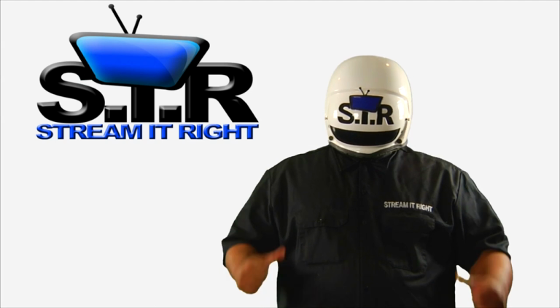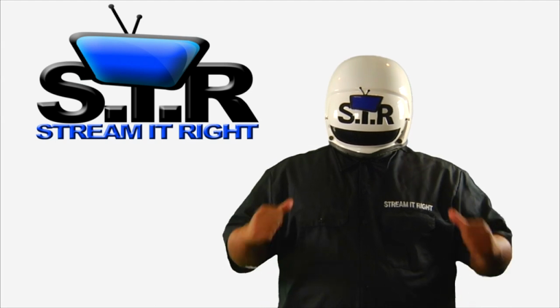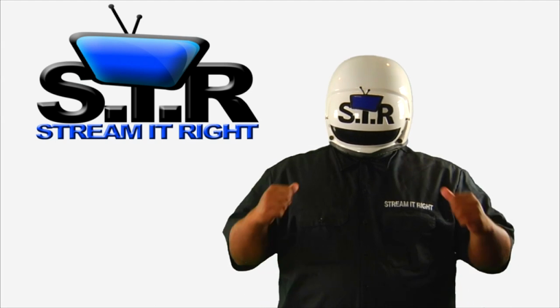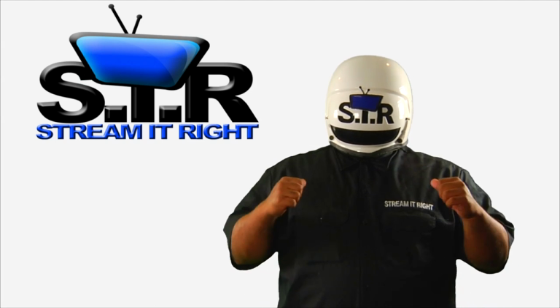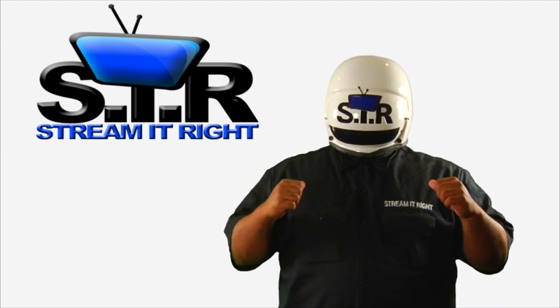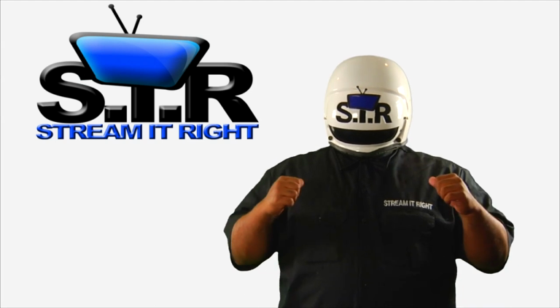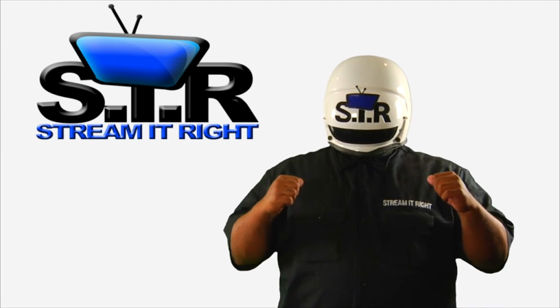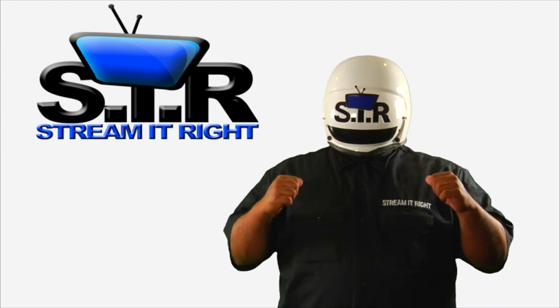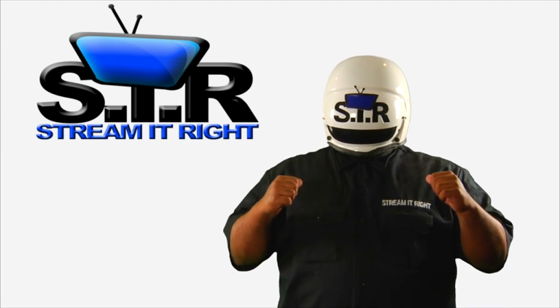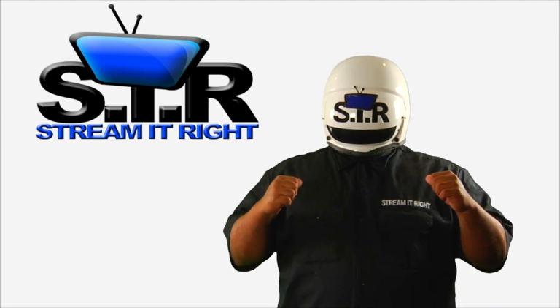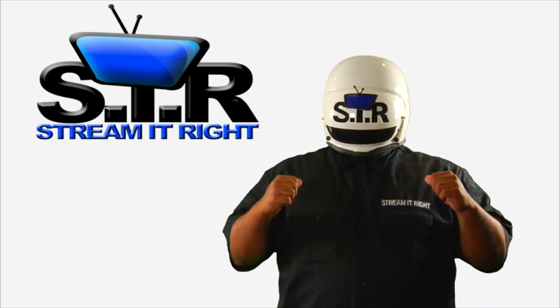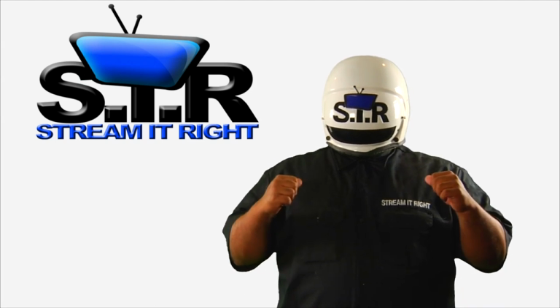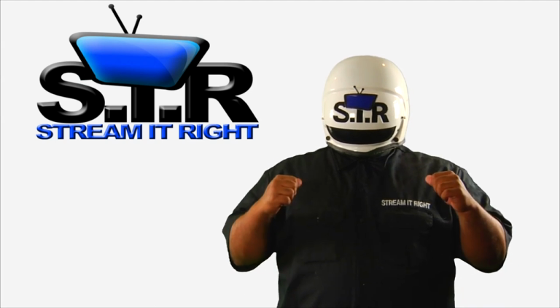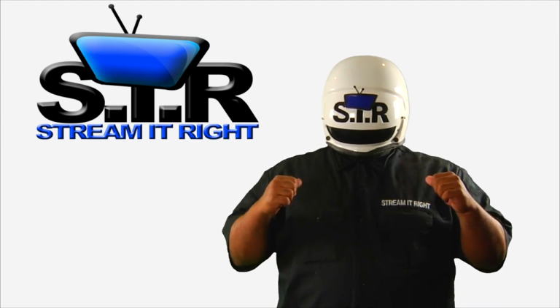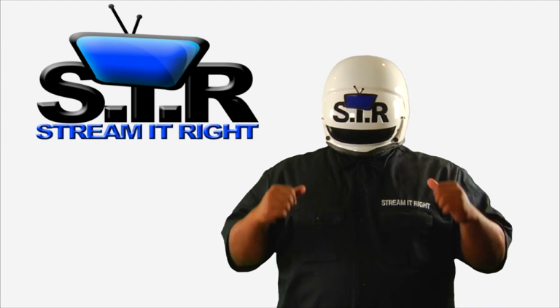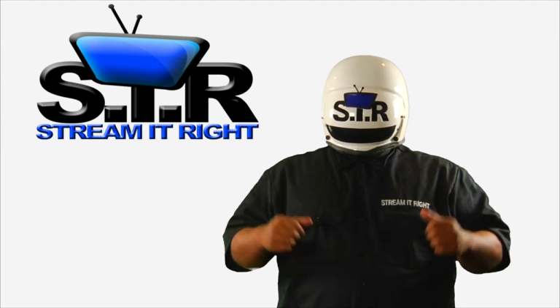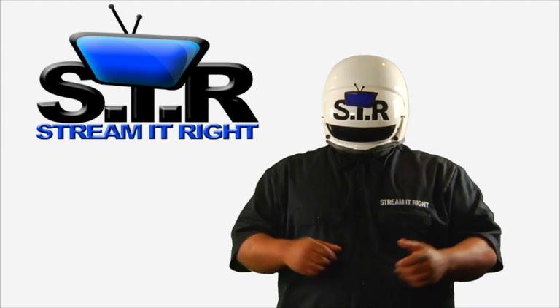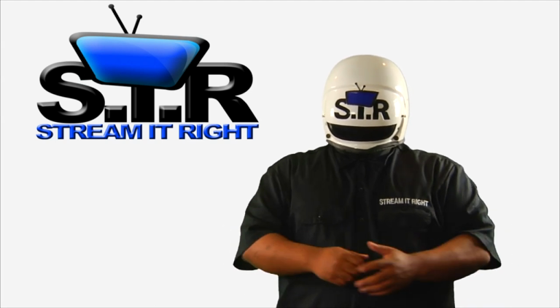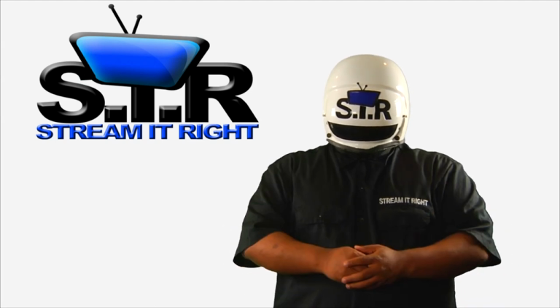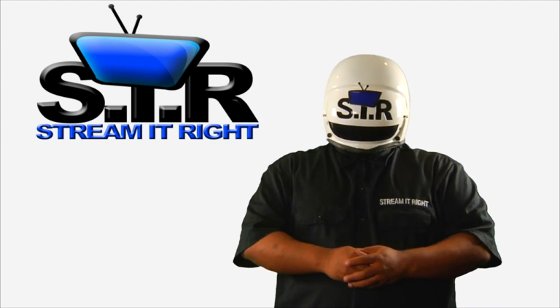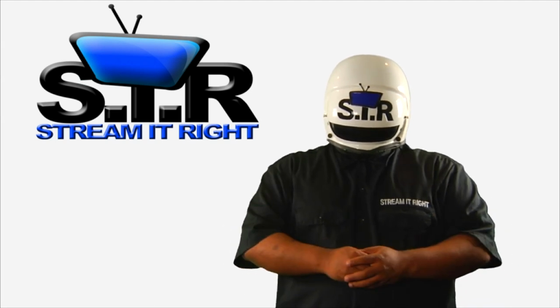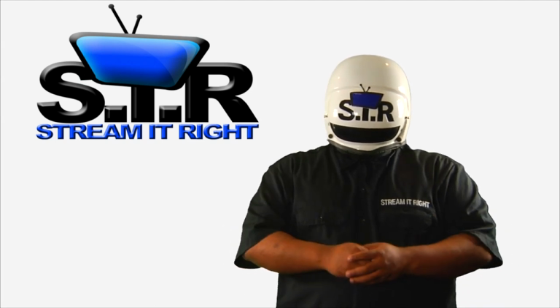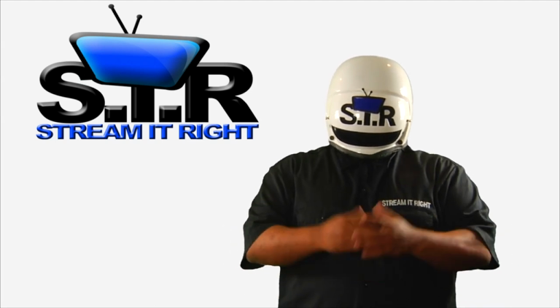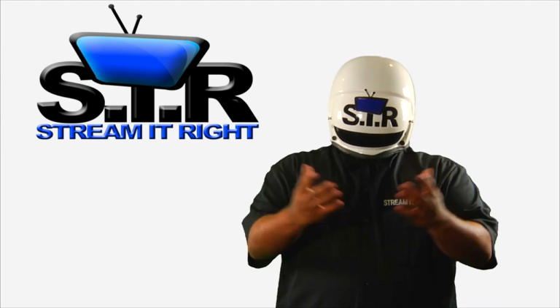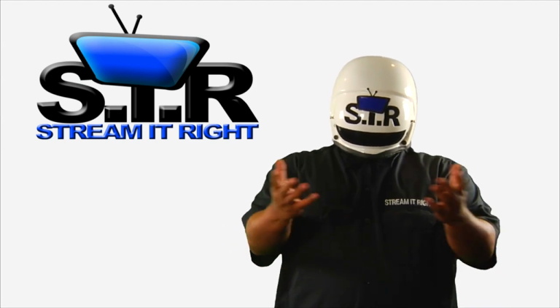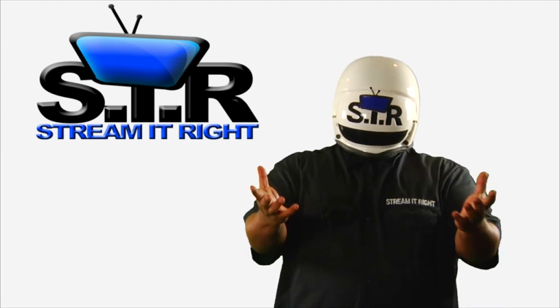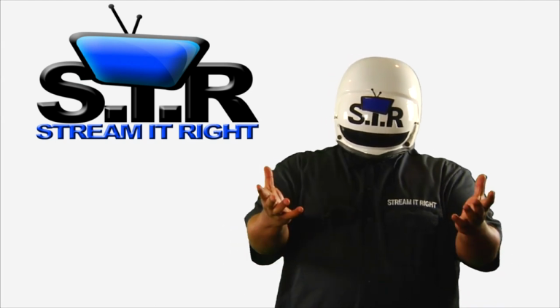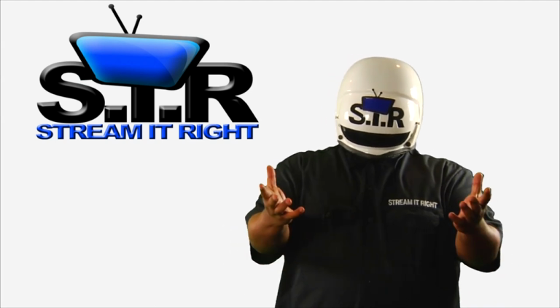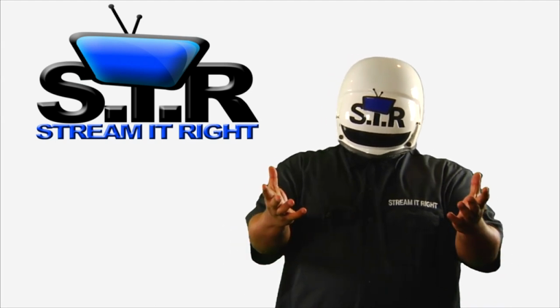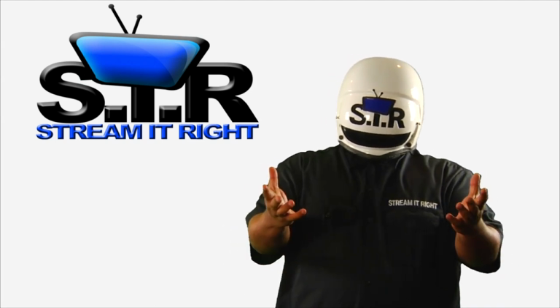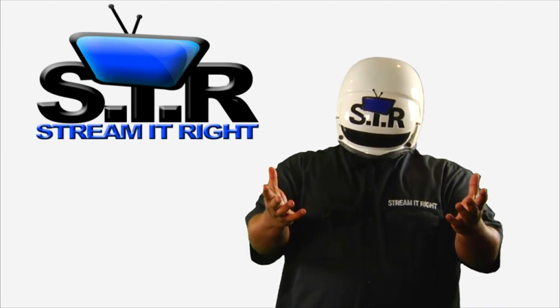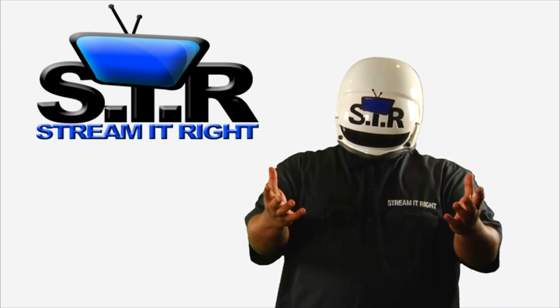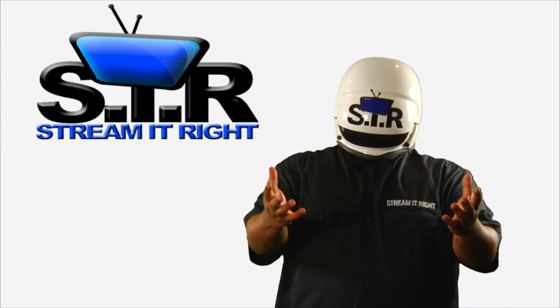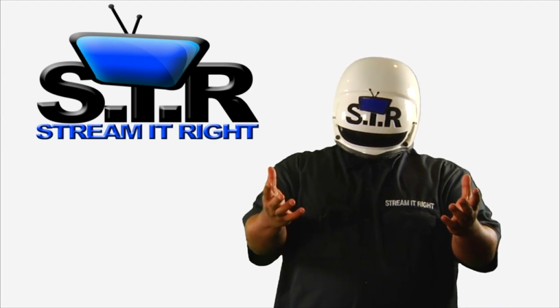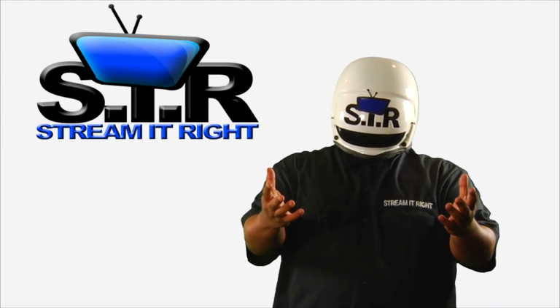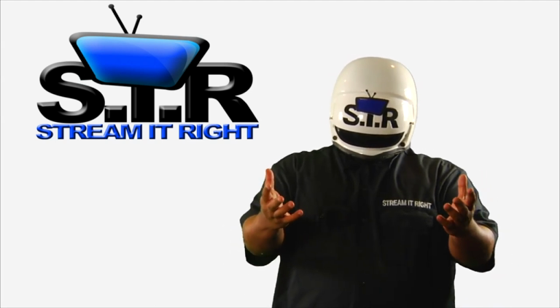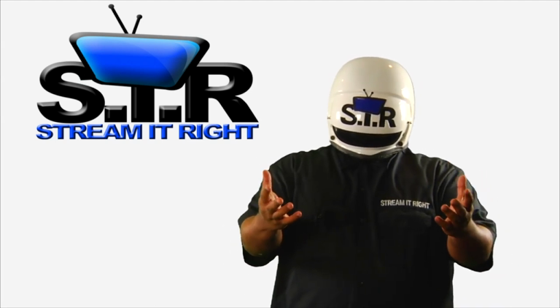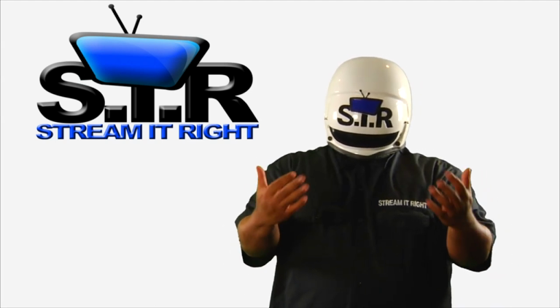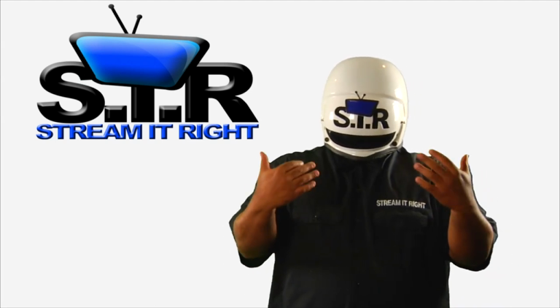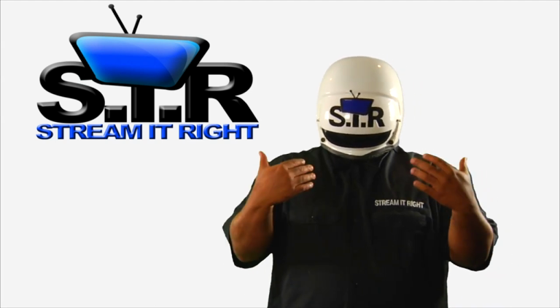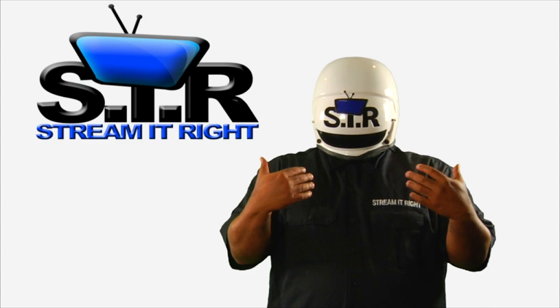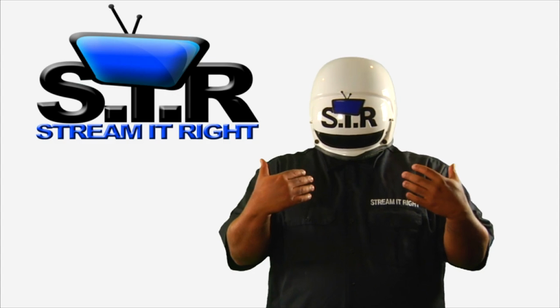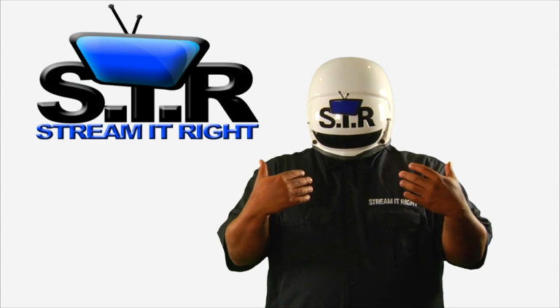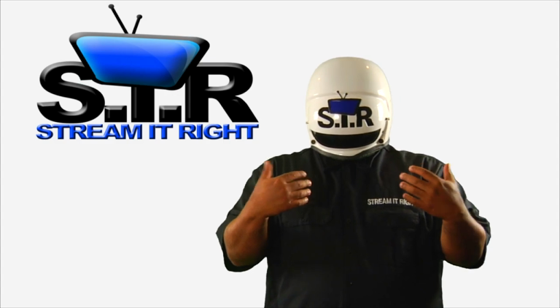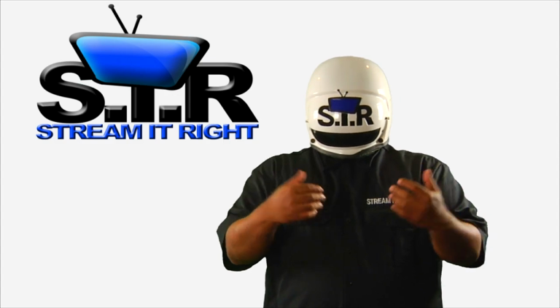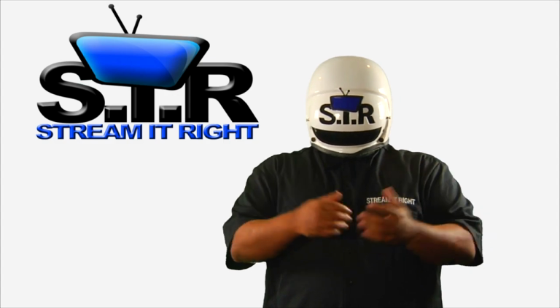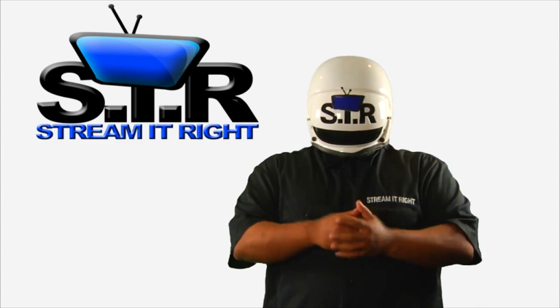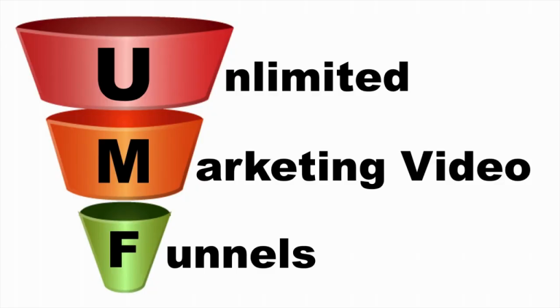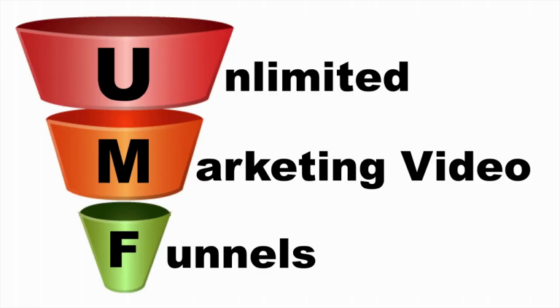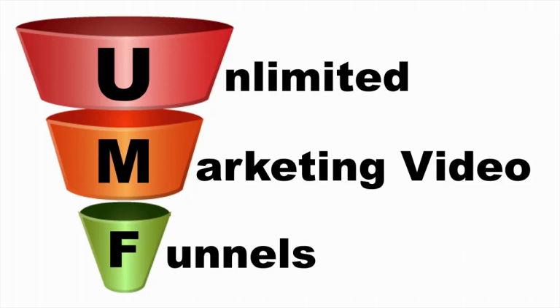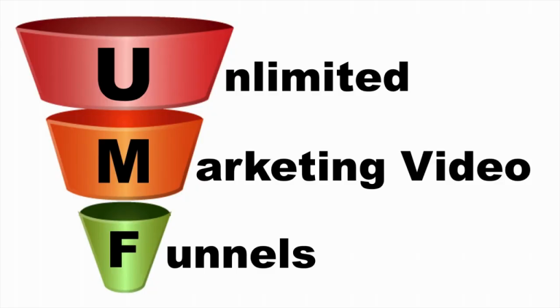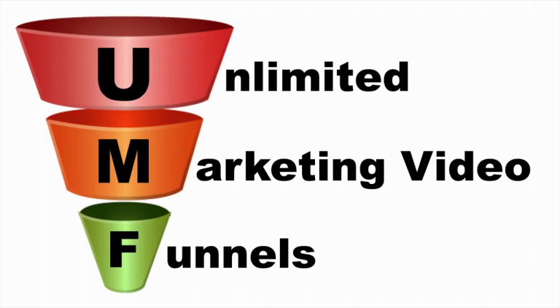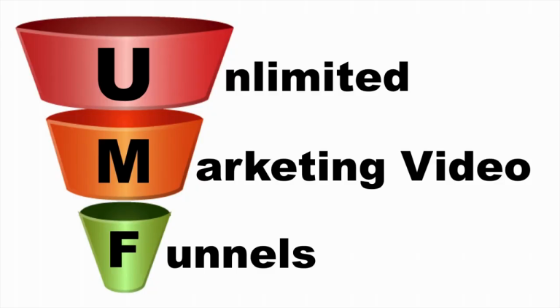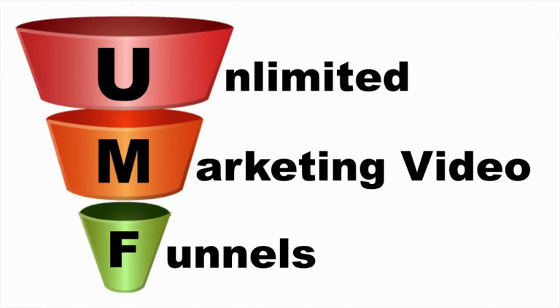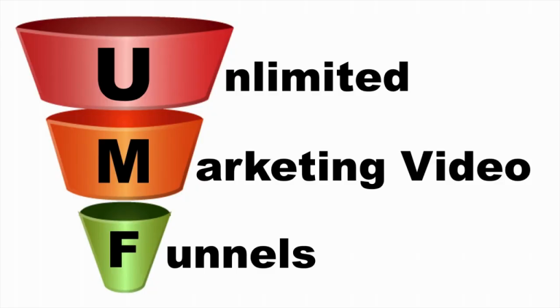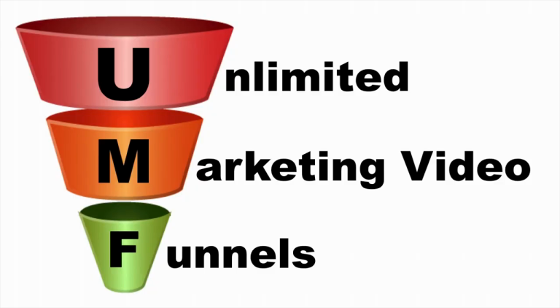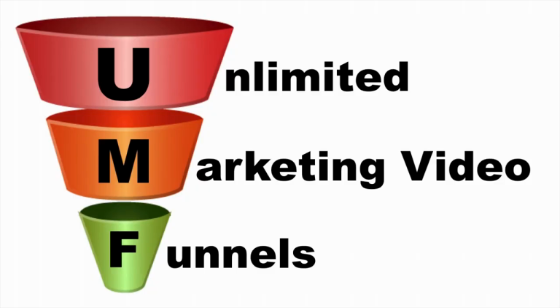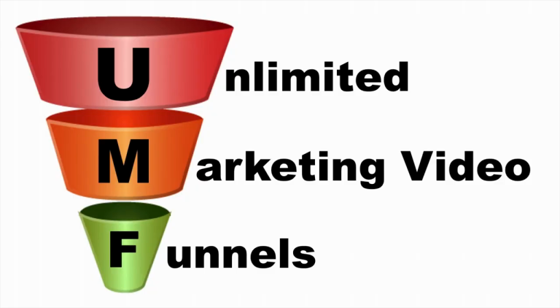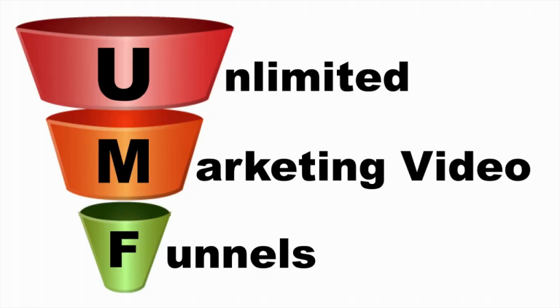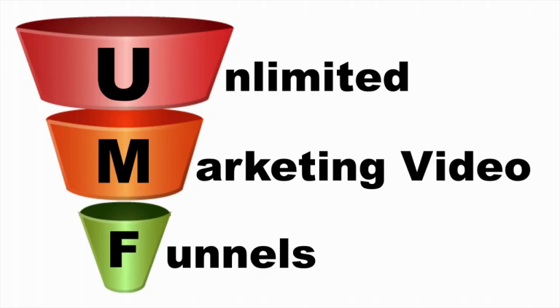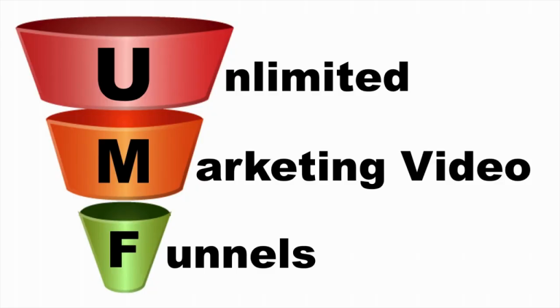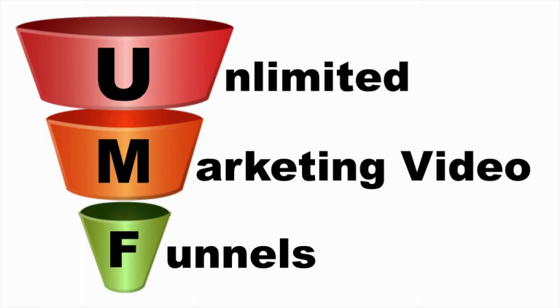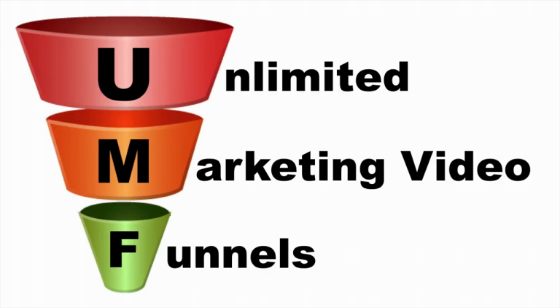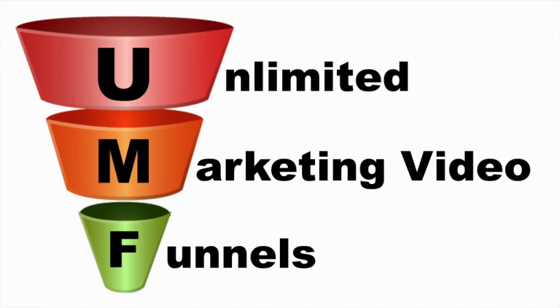Hey, it's Daniel Mason, president of Stream It Right, and I'm super excited to give your business some oomph with unlimited marketing video funnels.